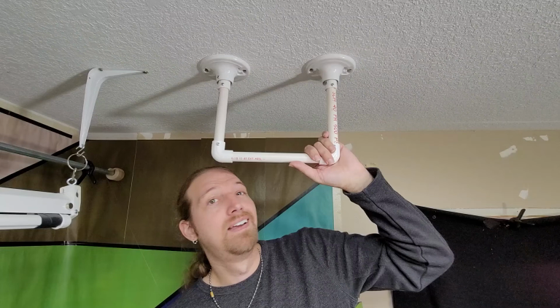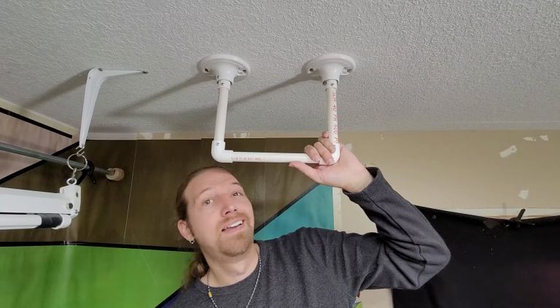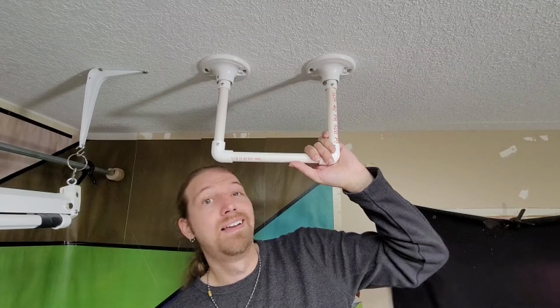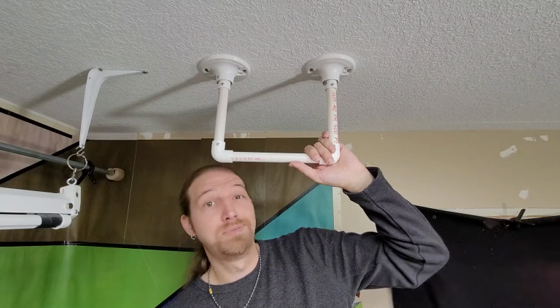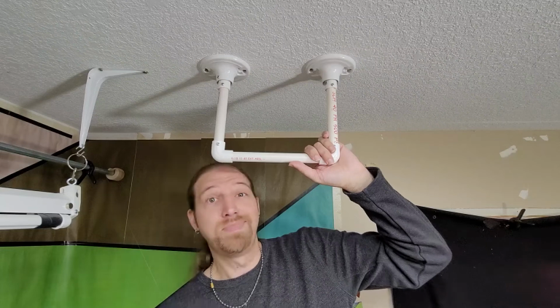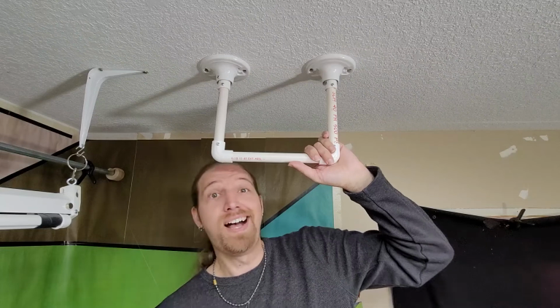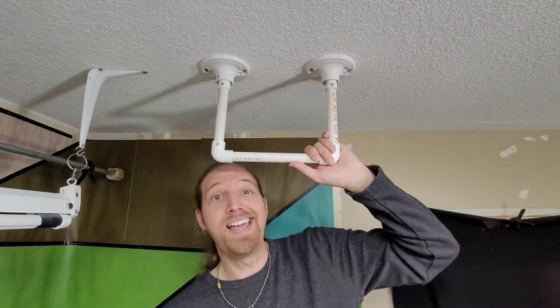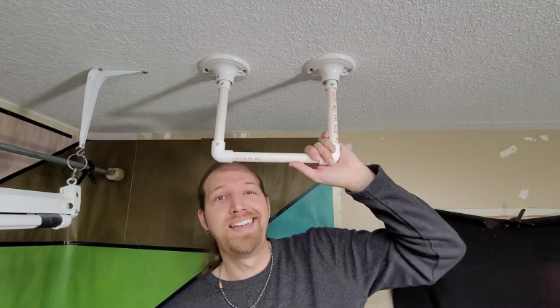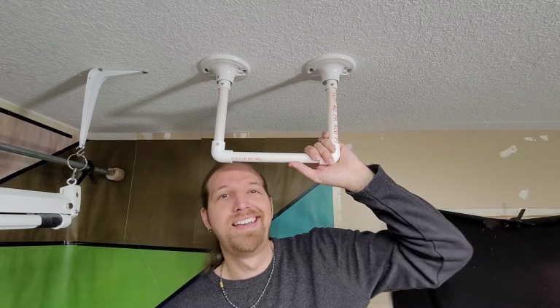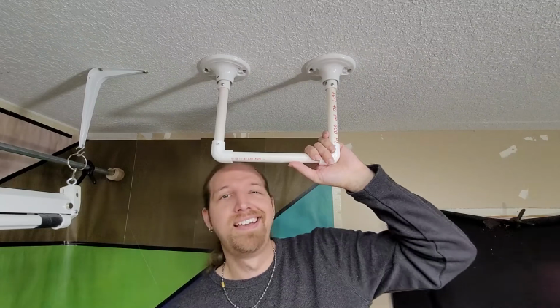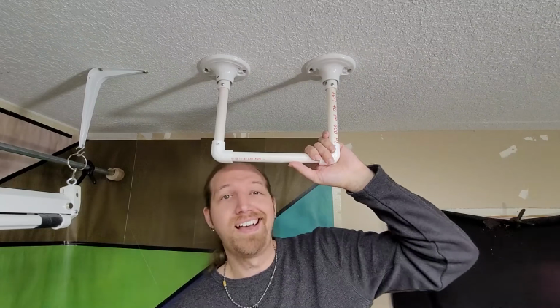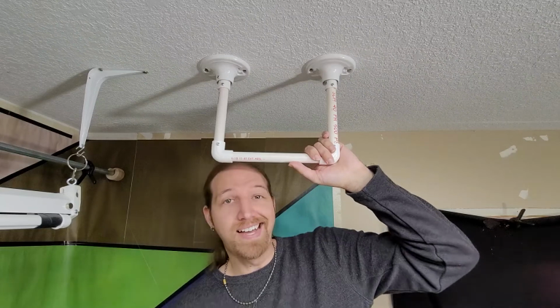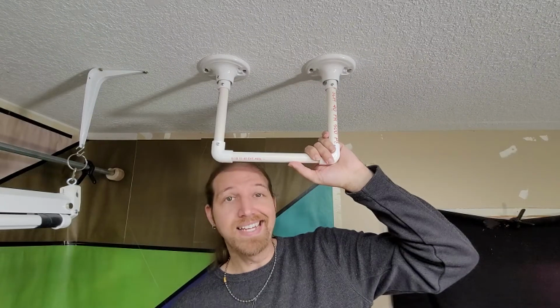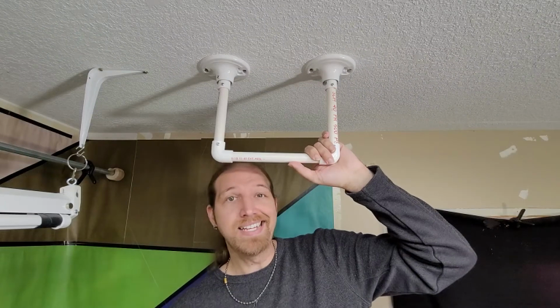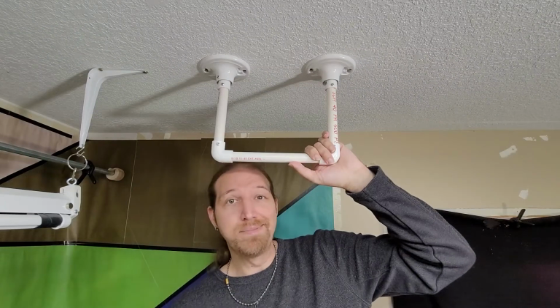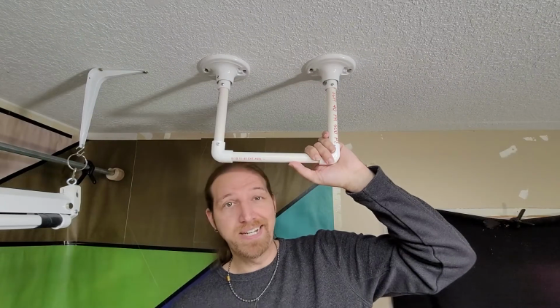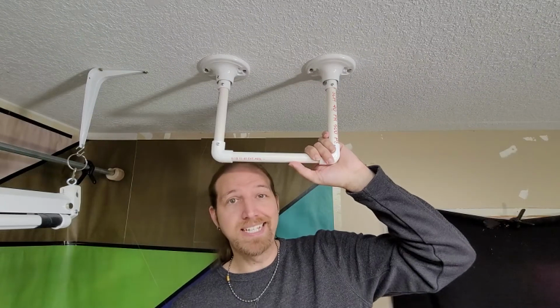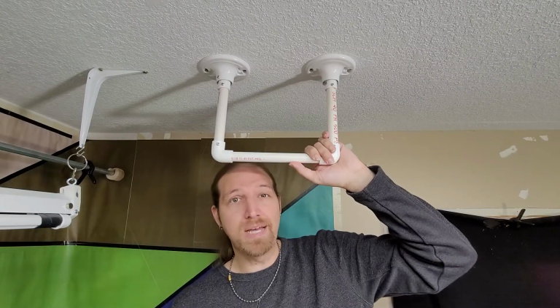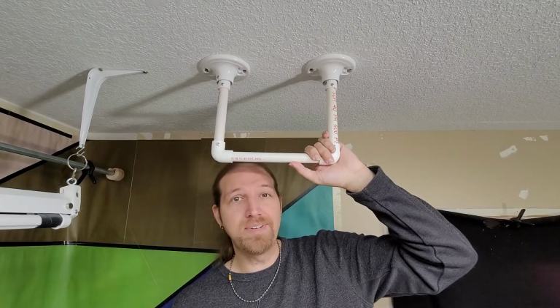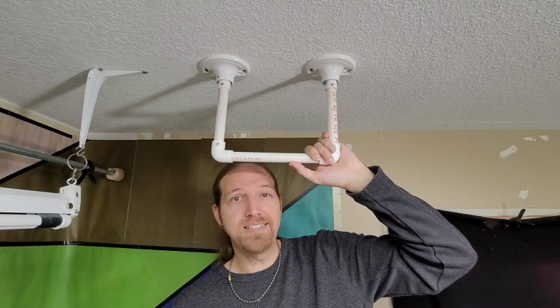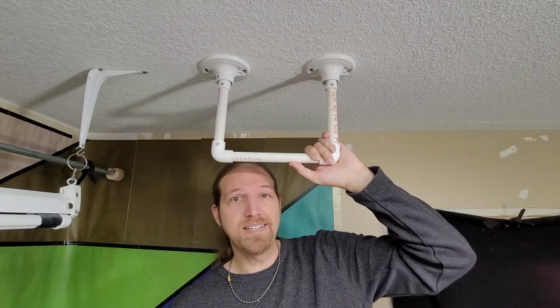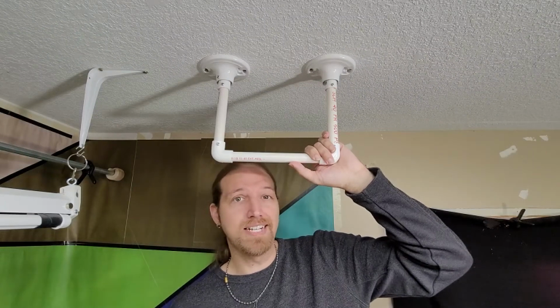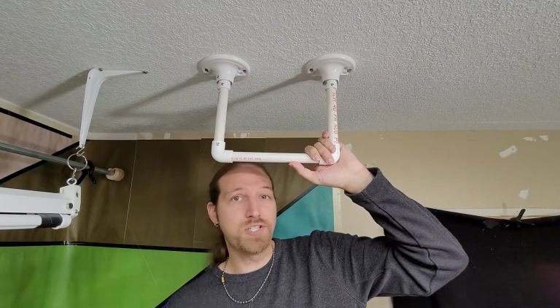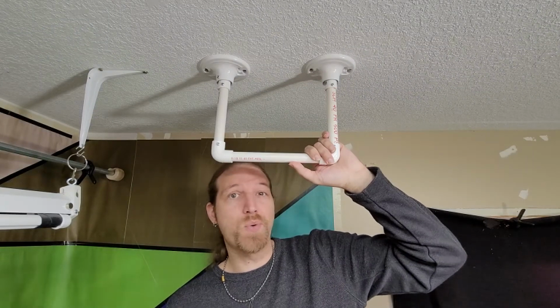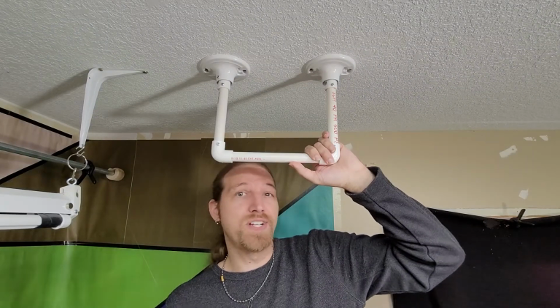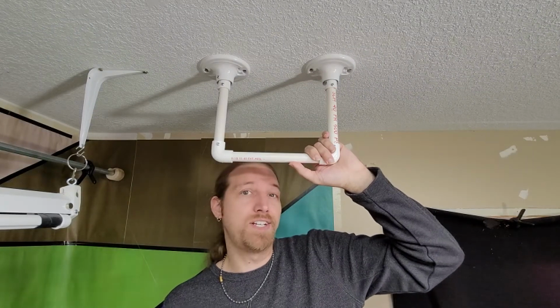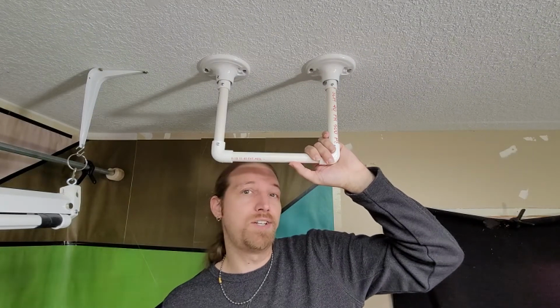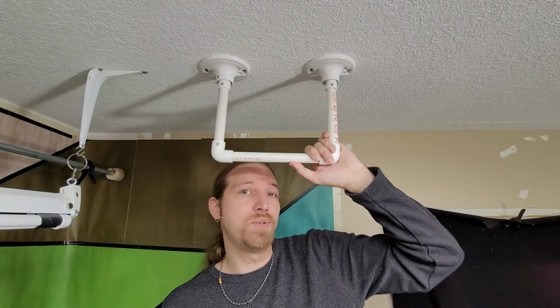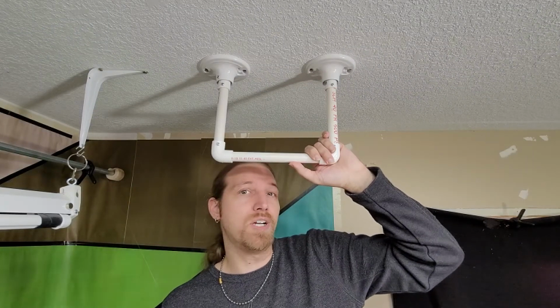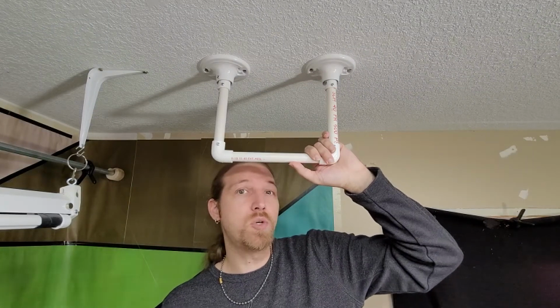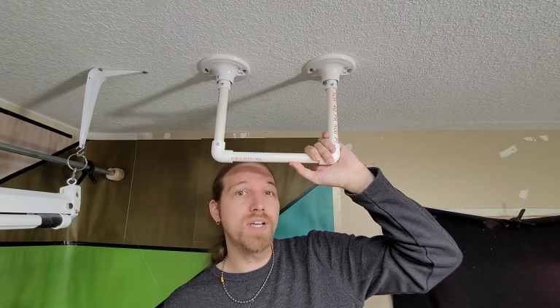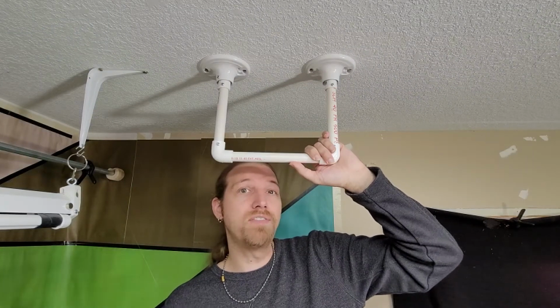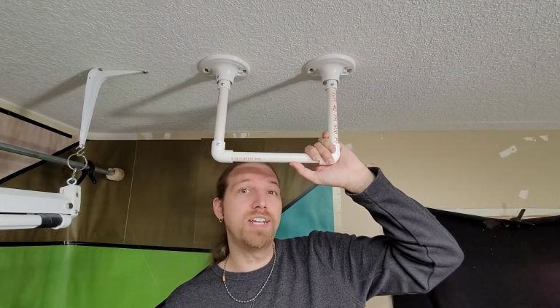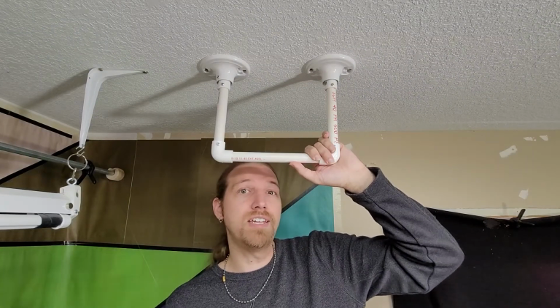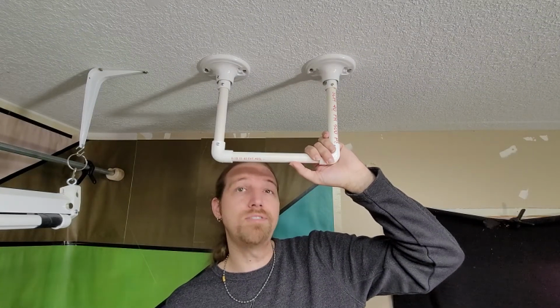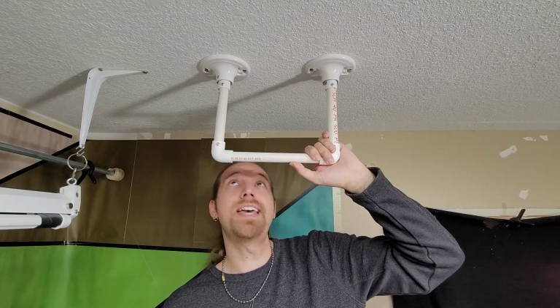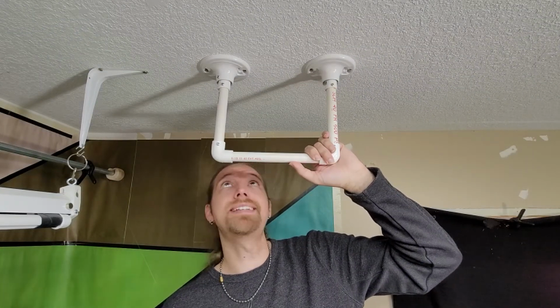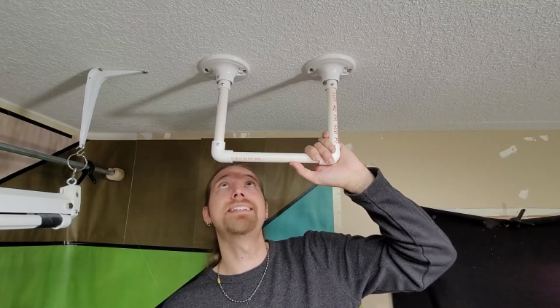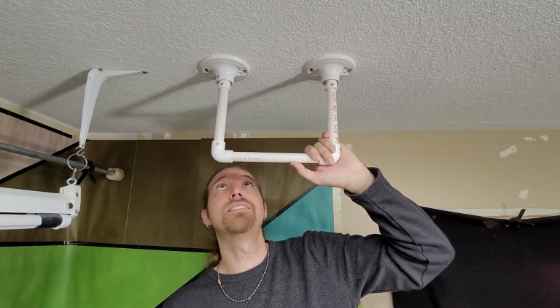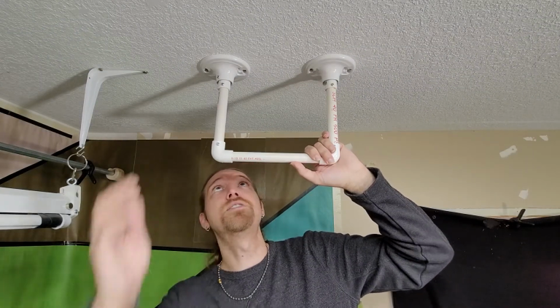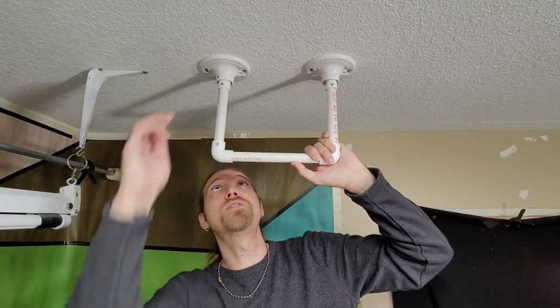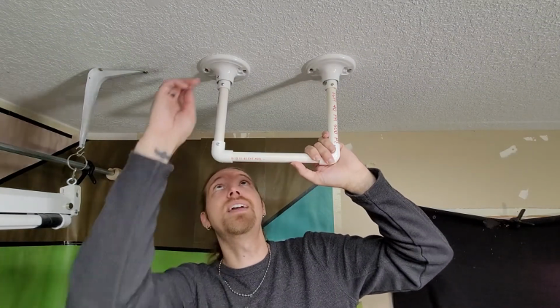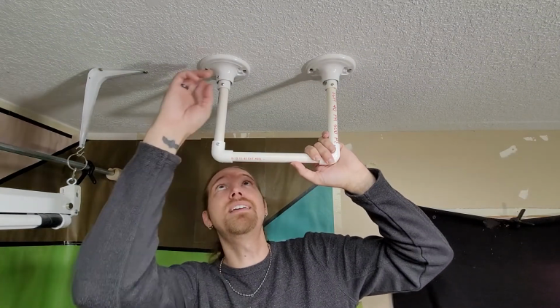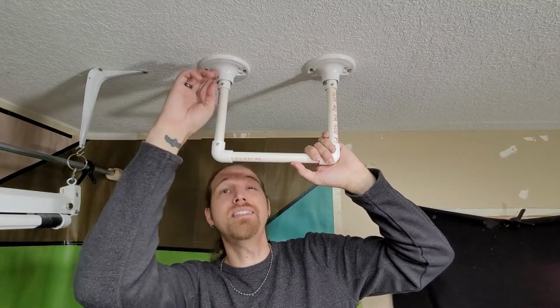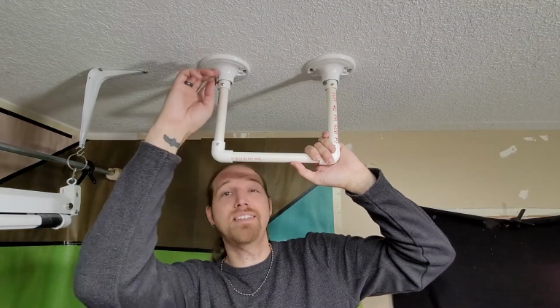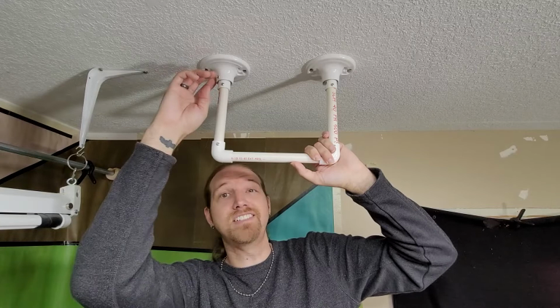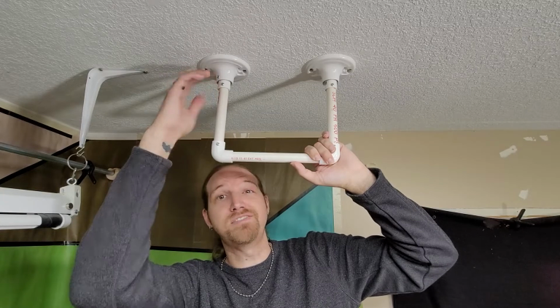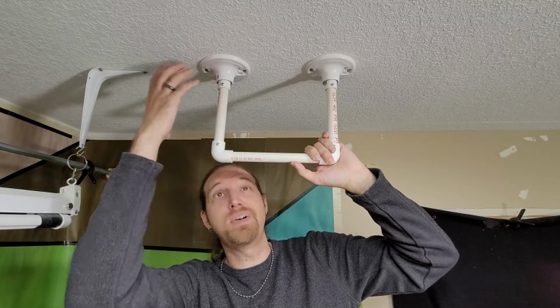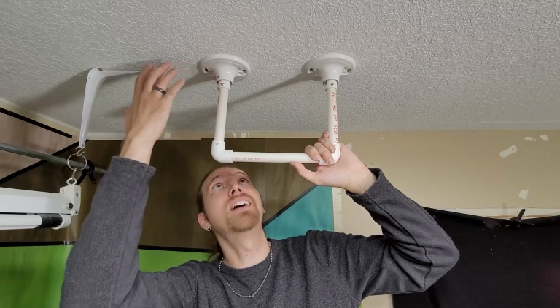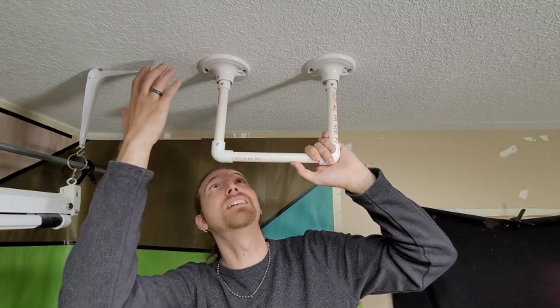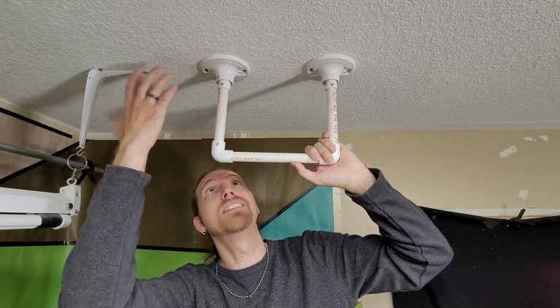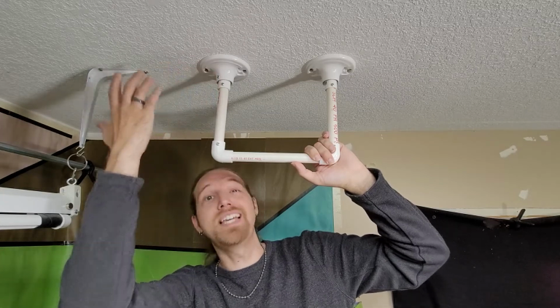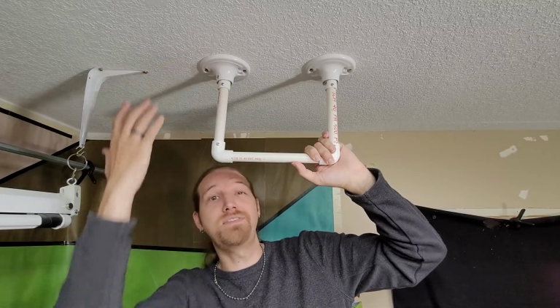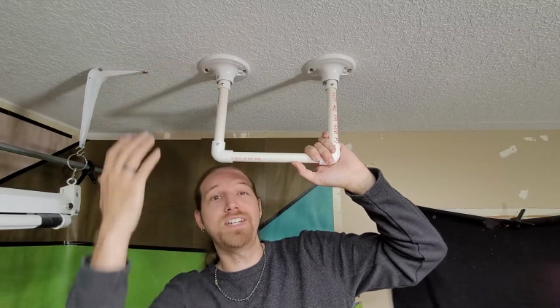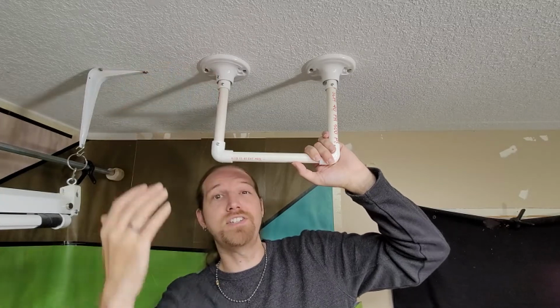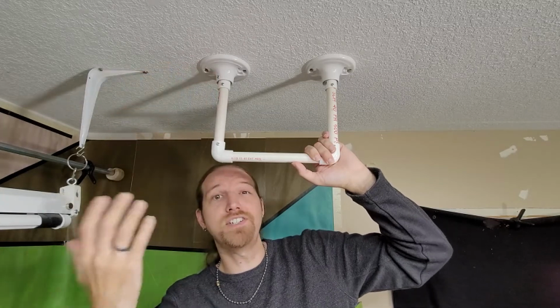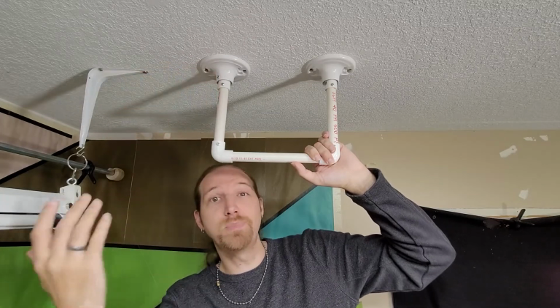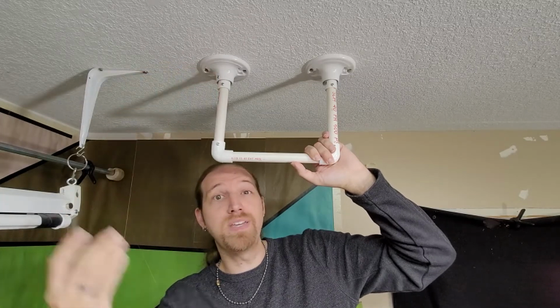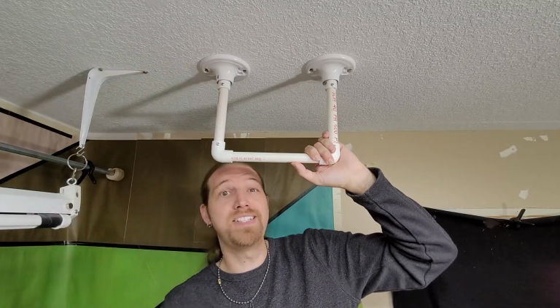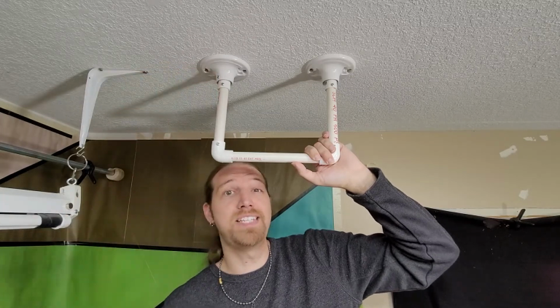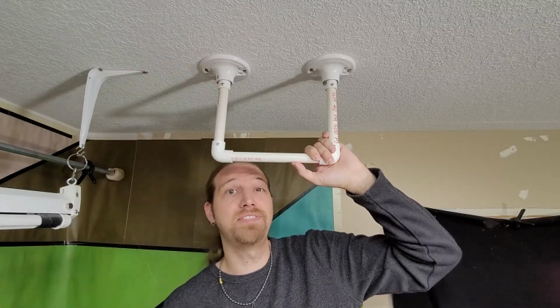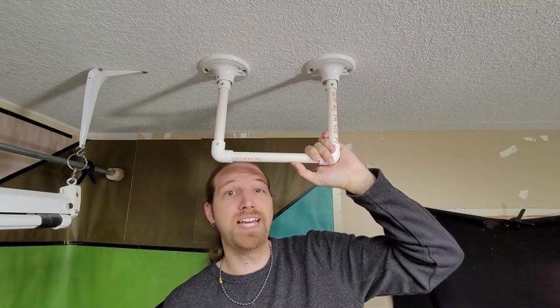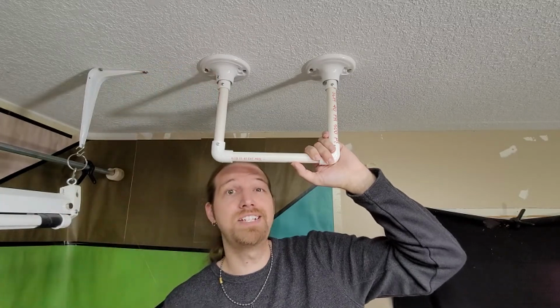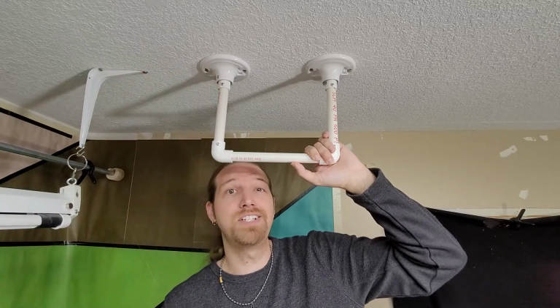Hi! I am Nicky Clements and I just wanted to do a quick video testing the strength of my light fixture PVC flanges.